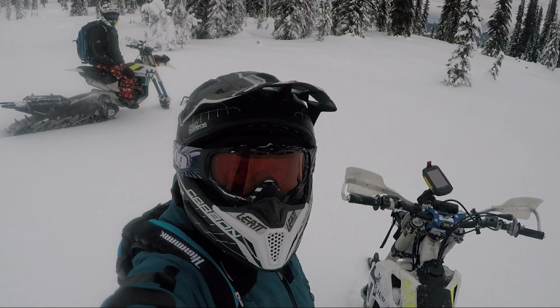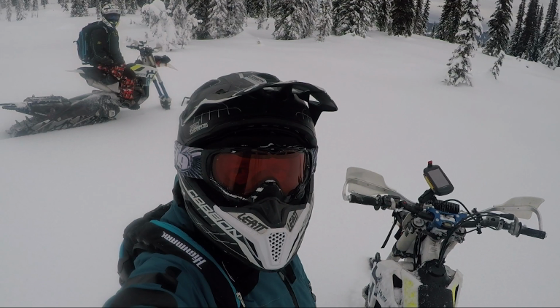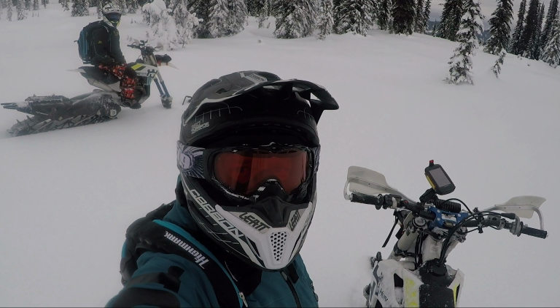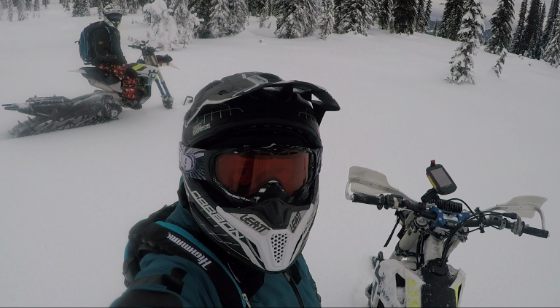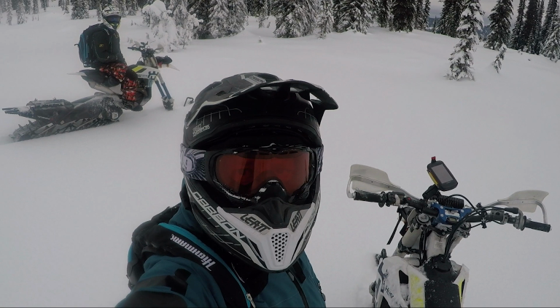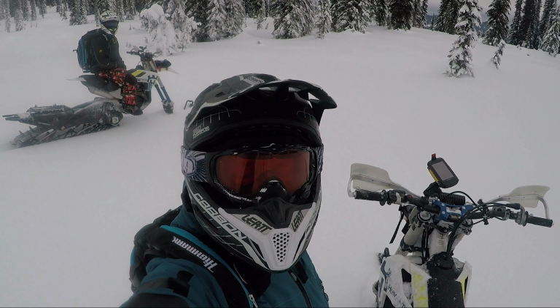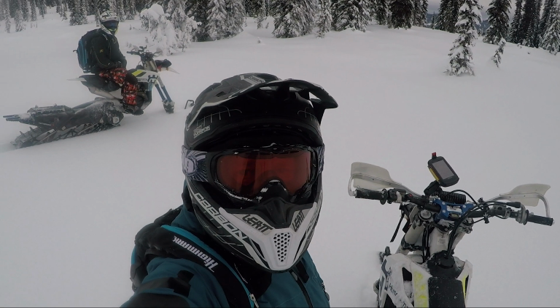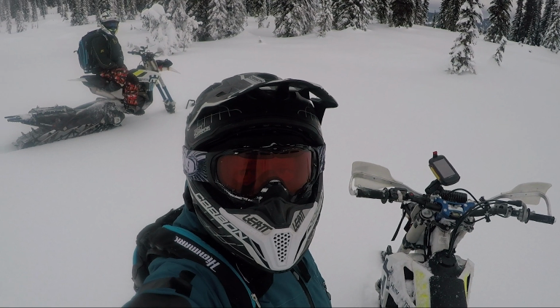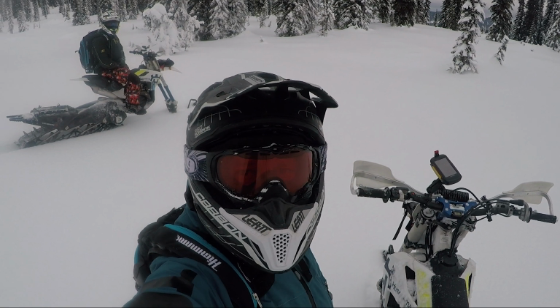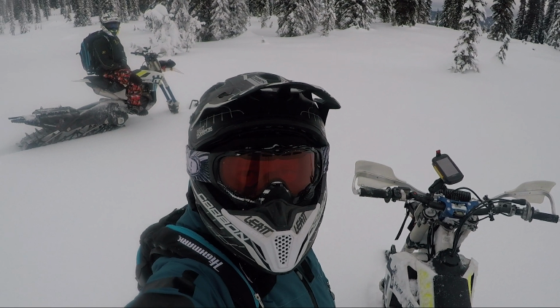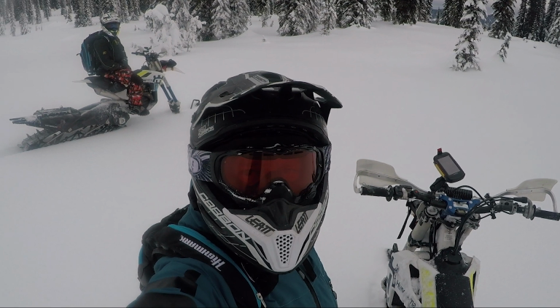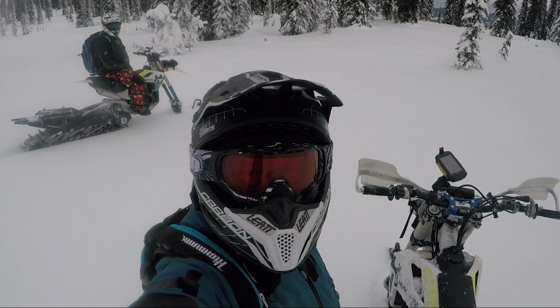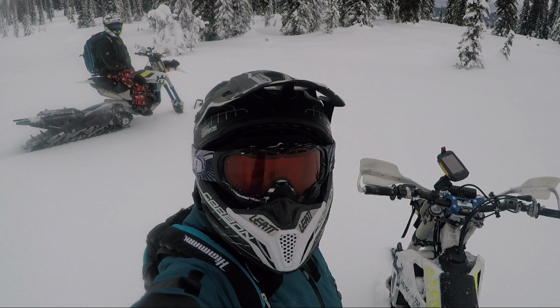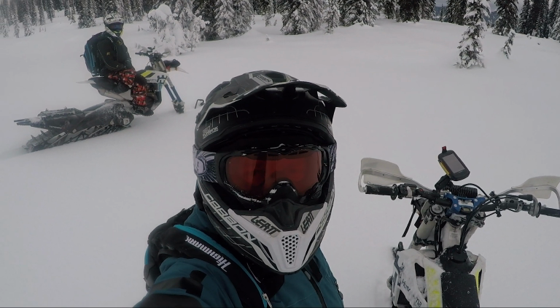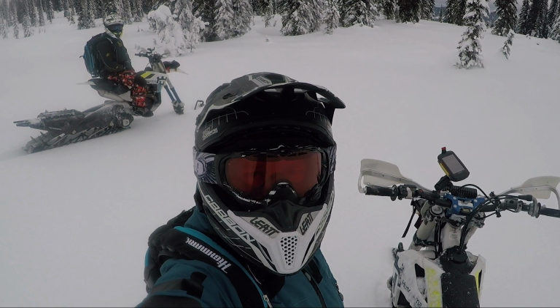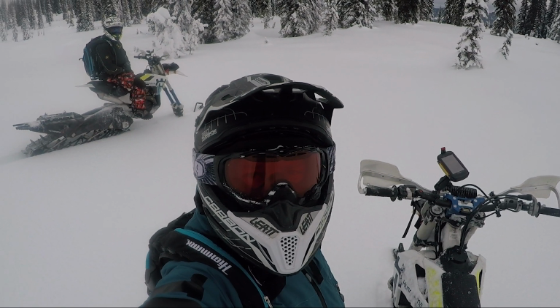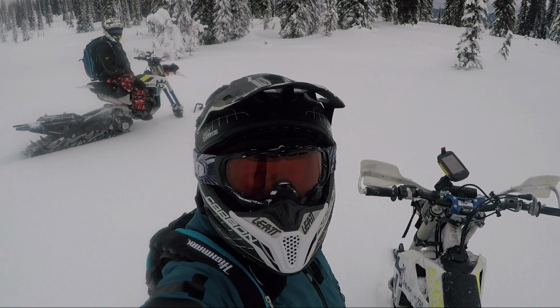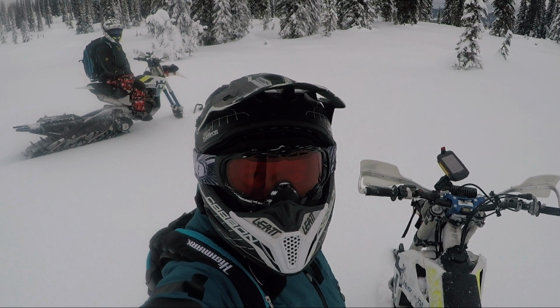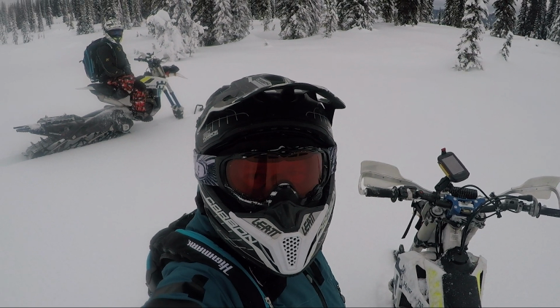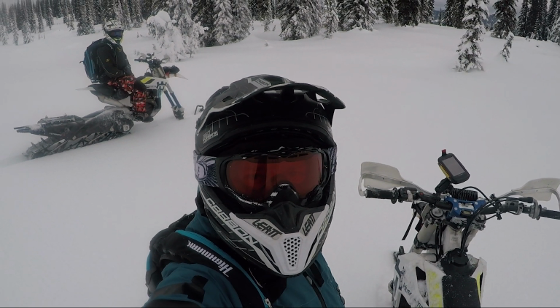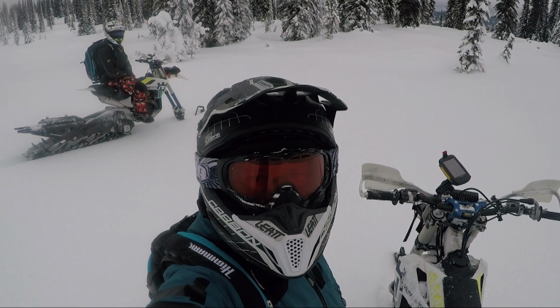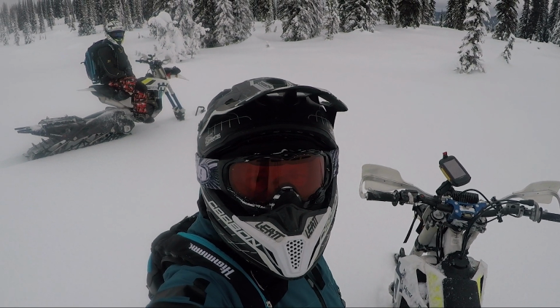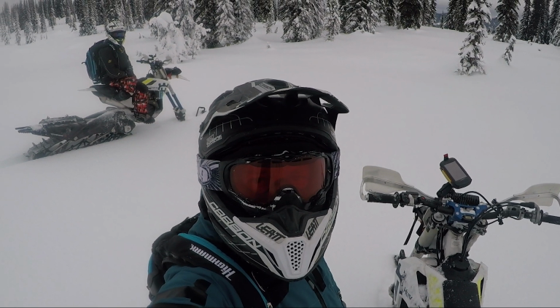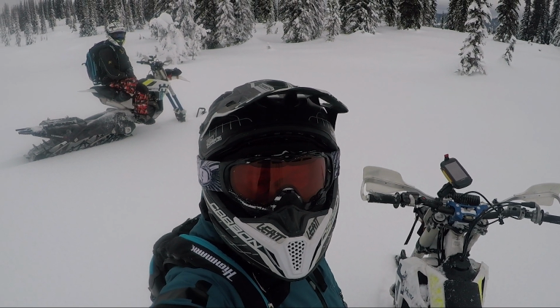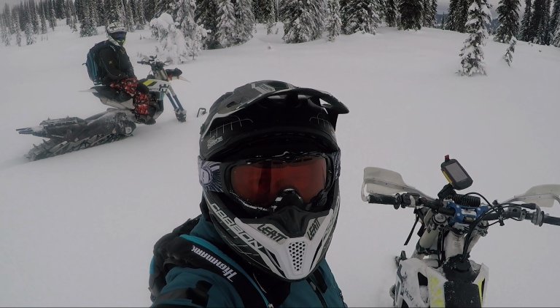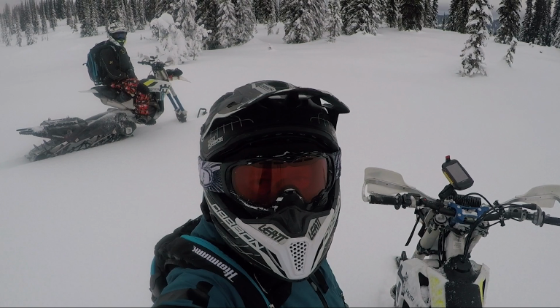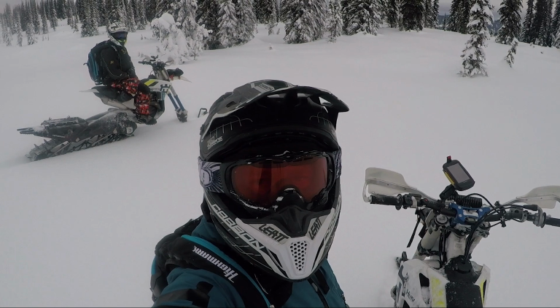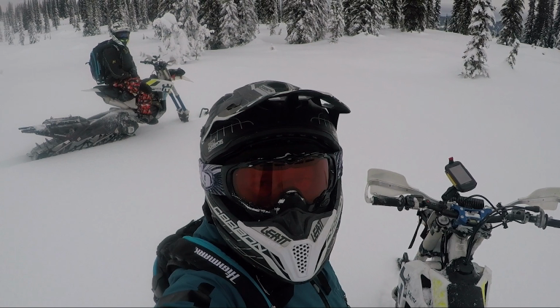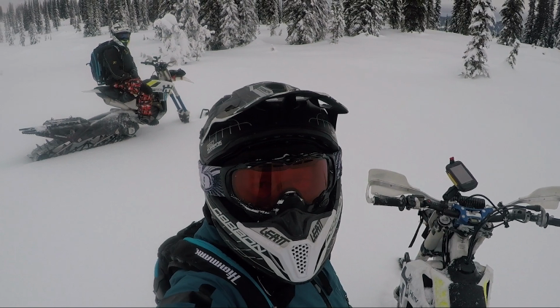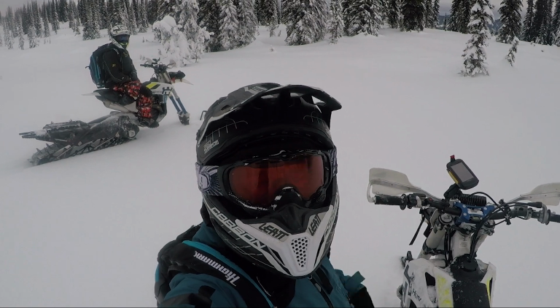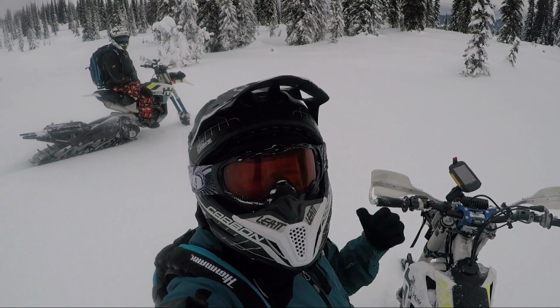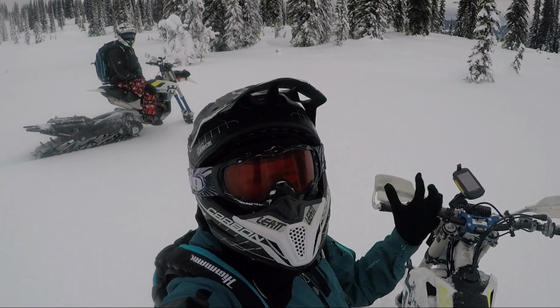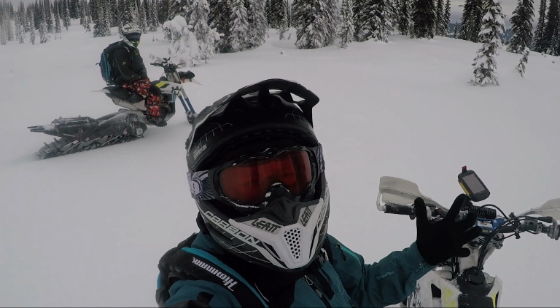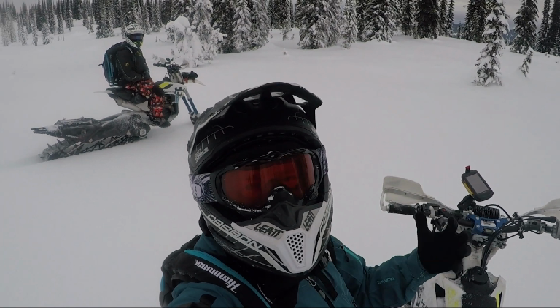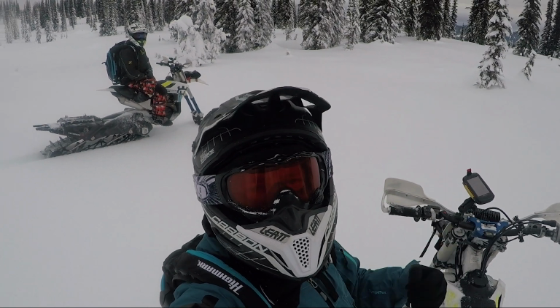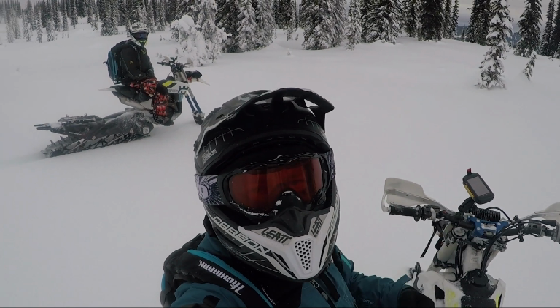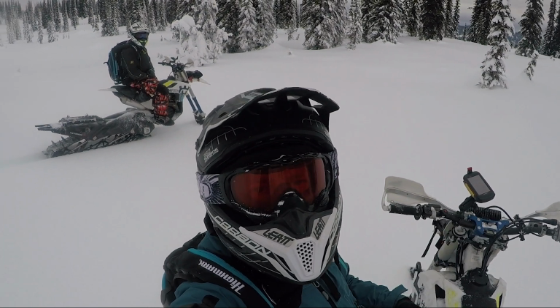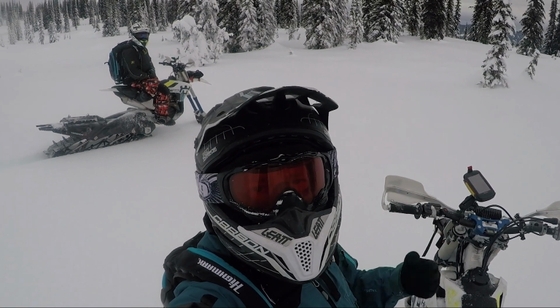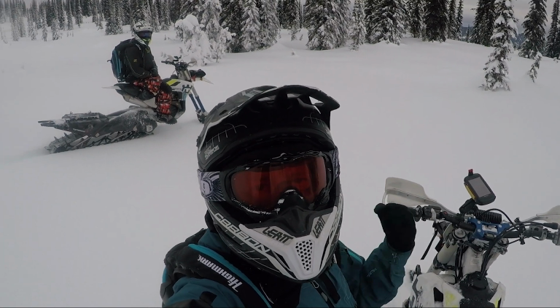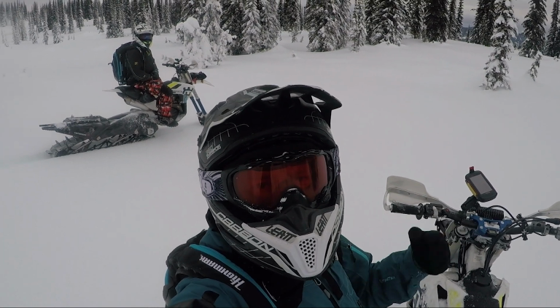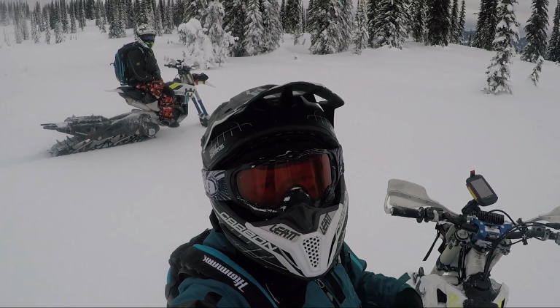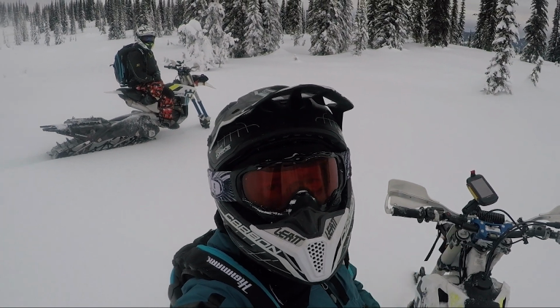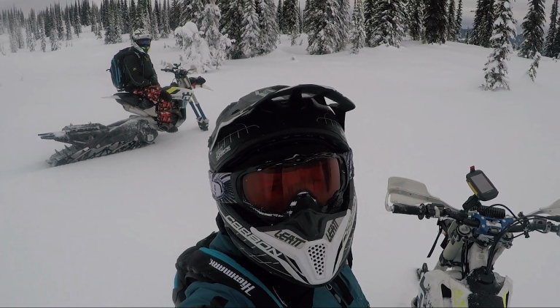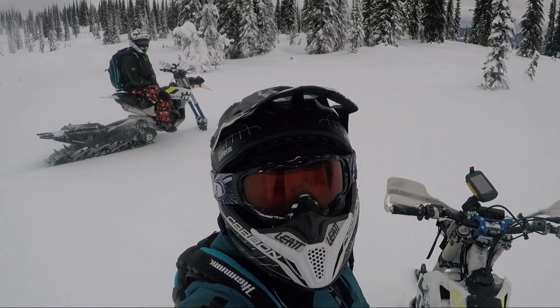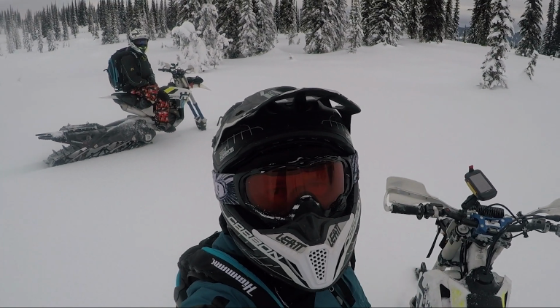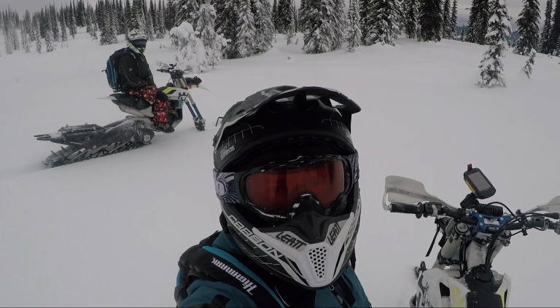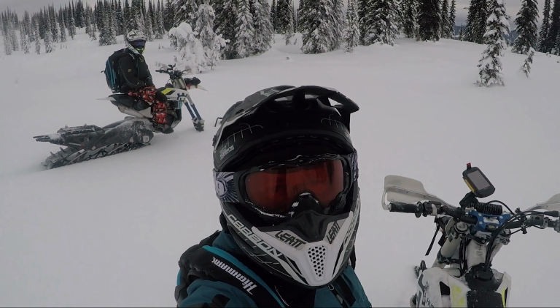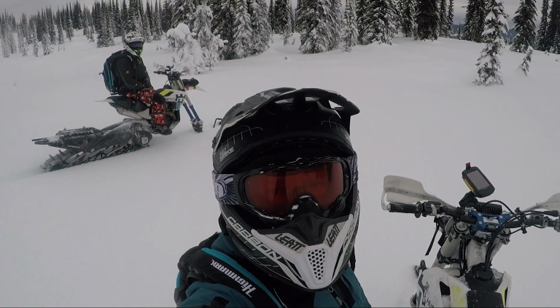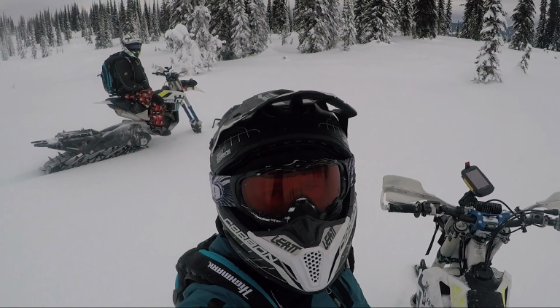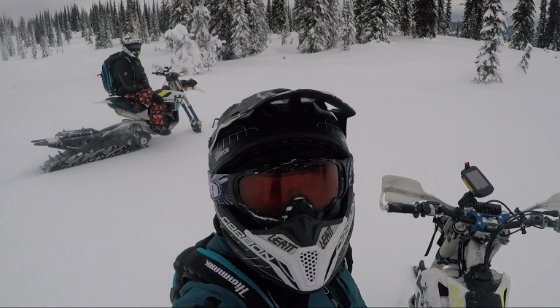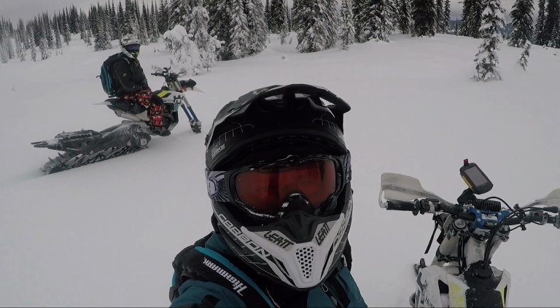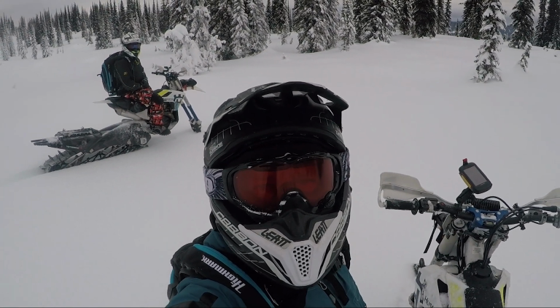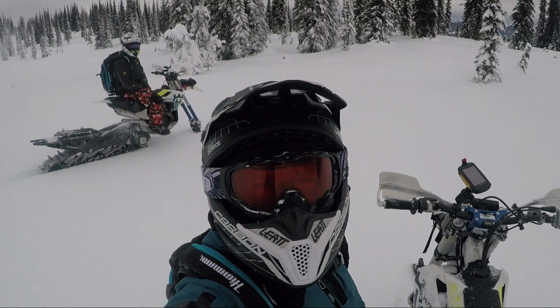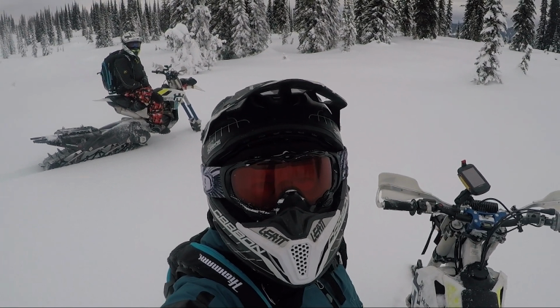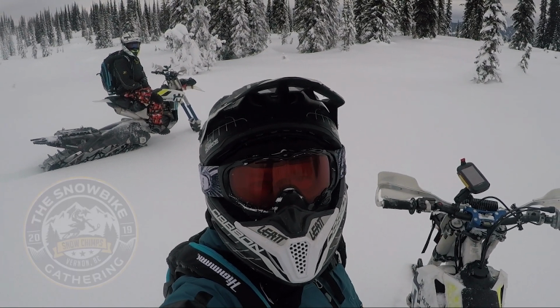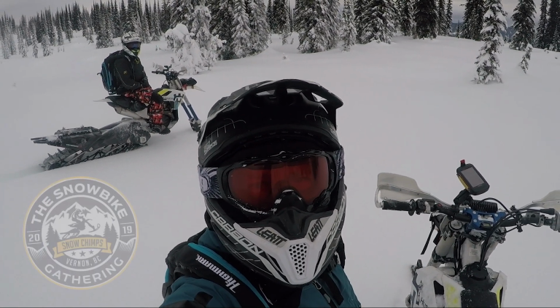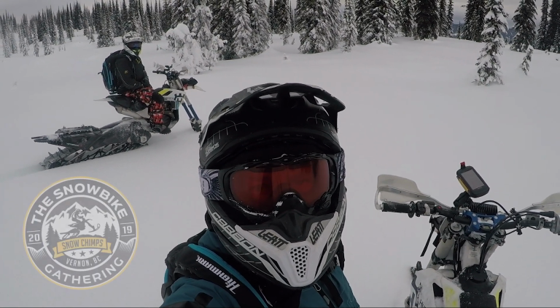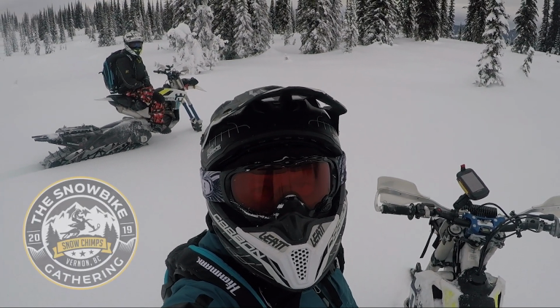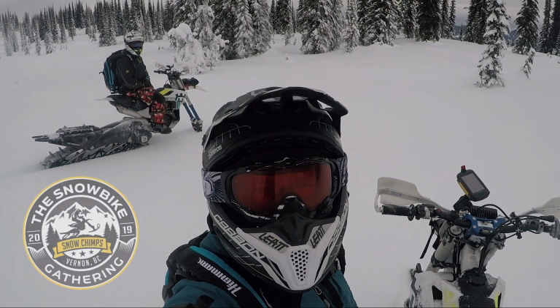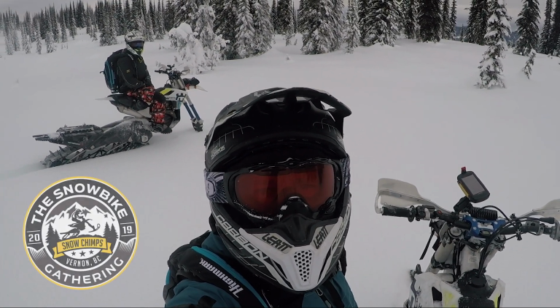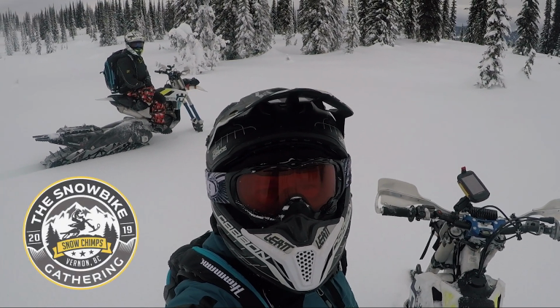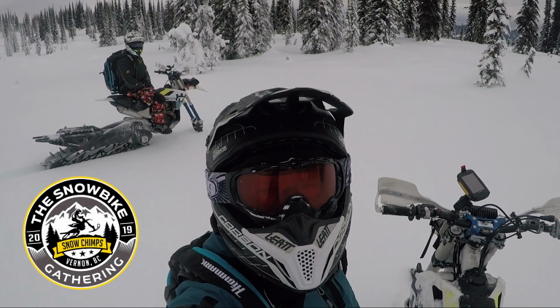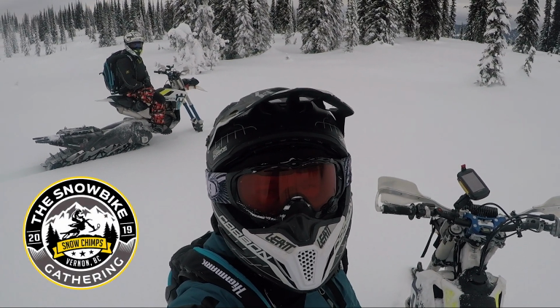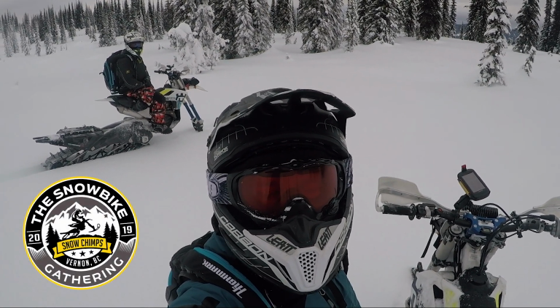All right, another year of snow biking. It's December 2018, almost 2019. Andrew and I are out here starting to get ready for the snow bike gathering.